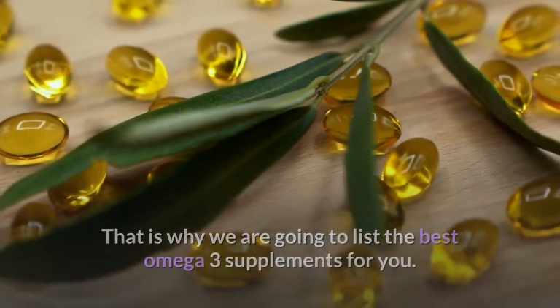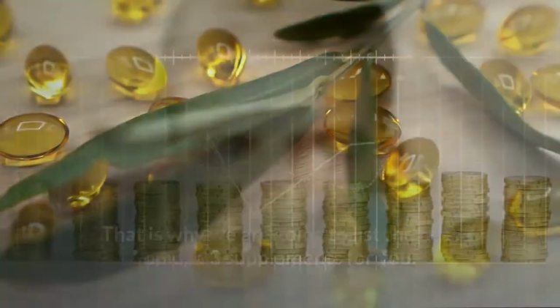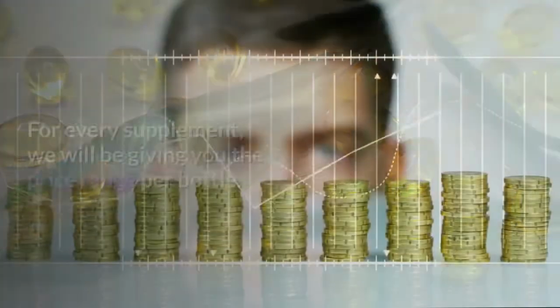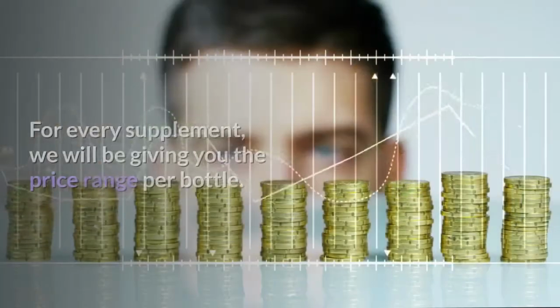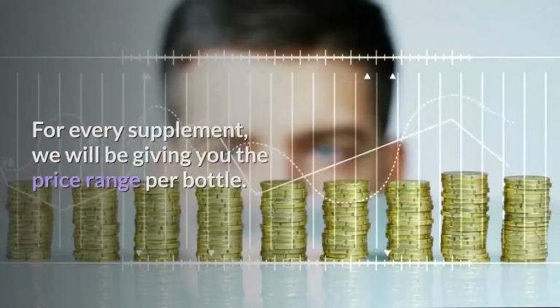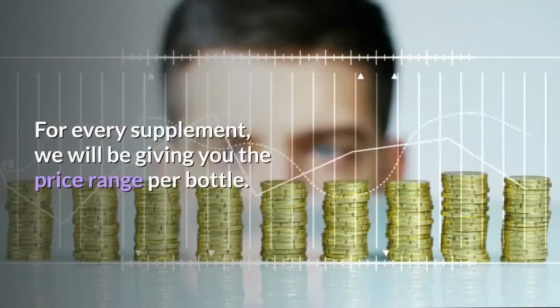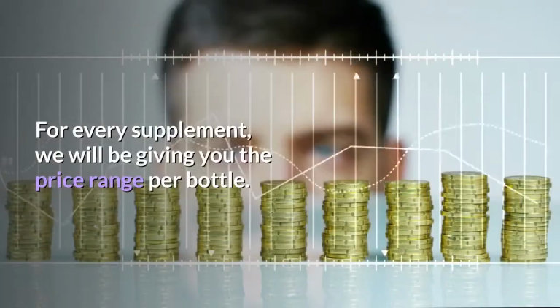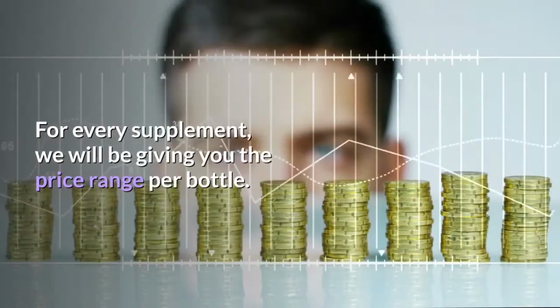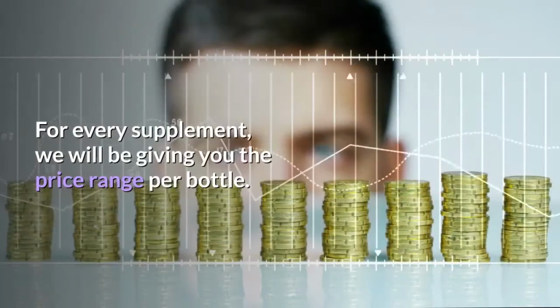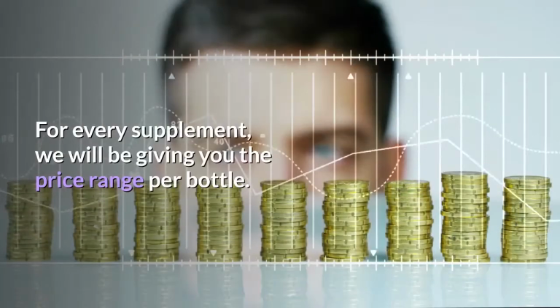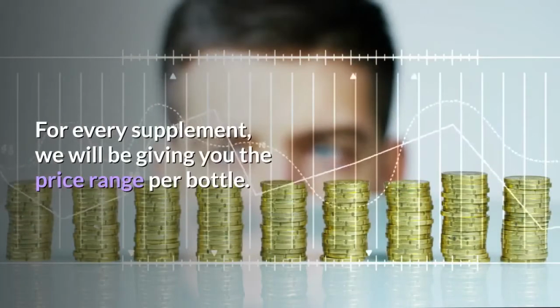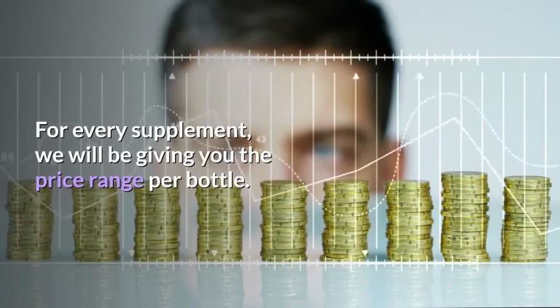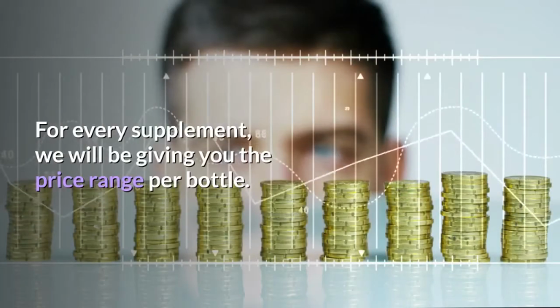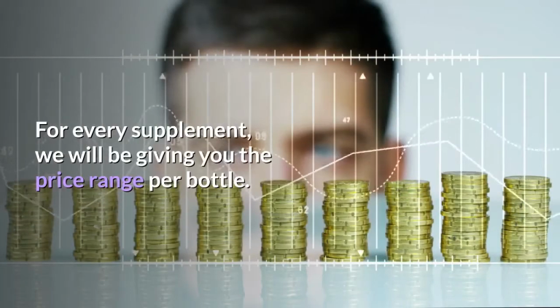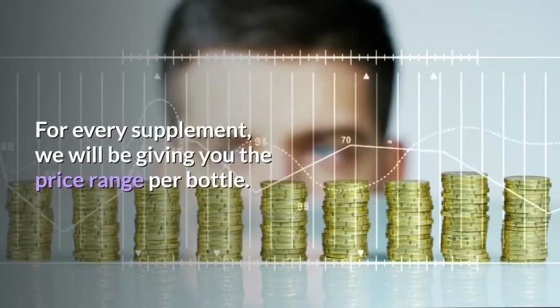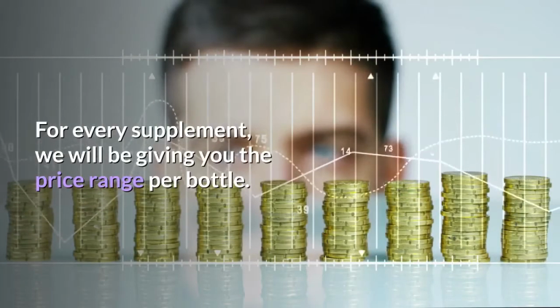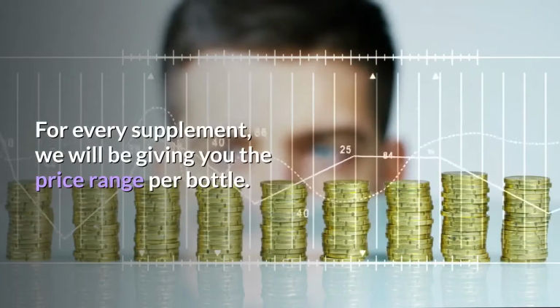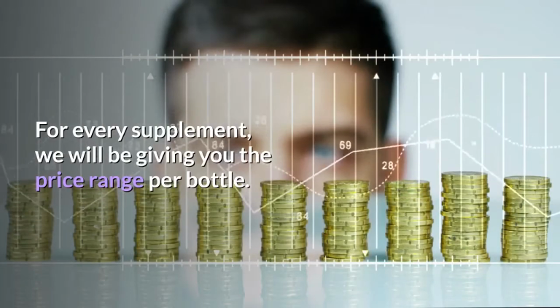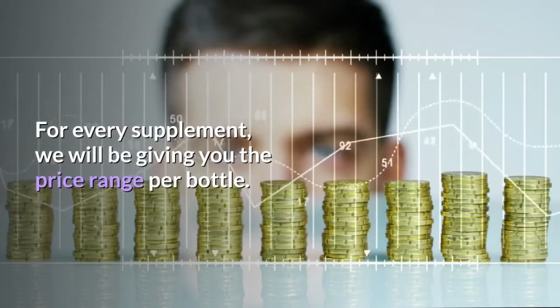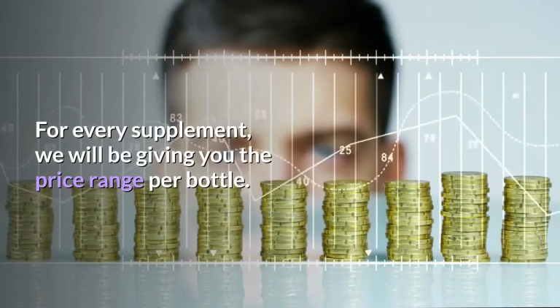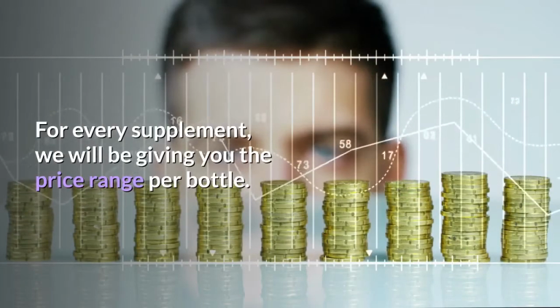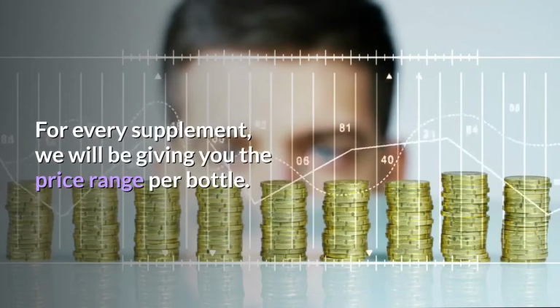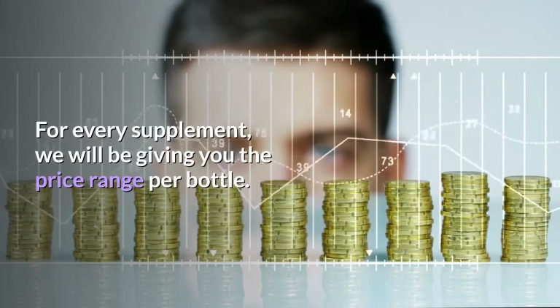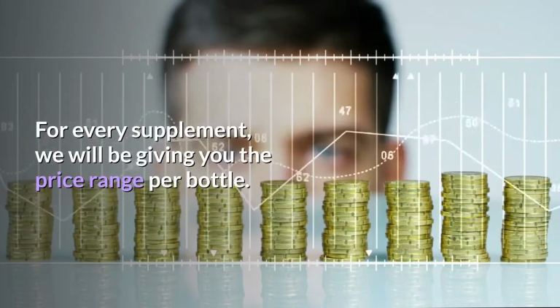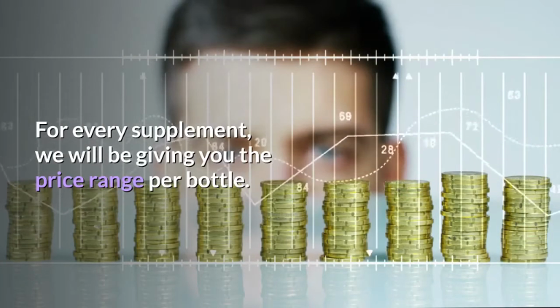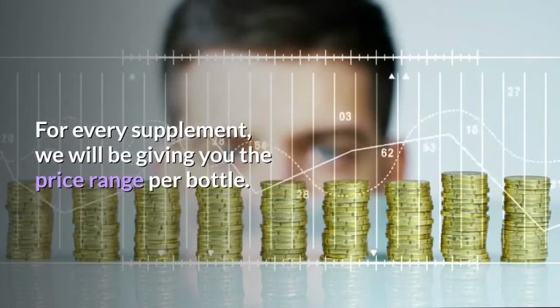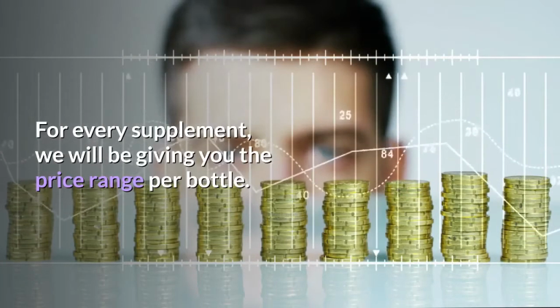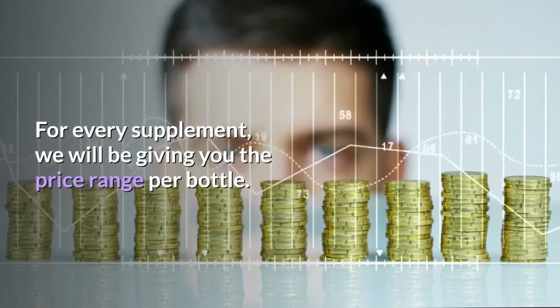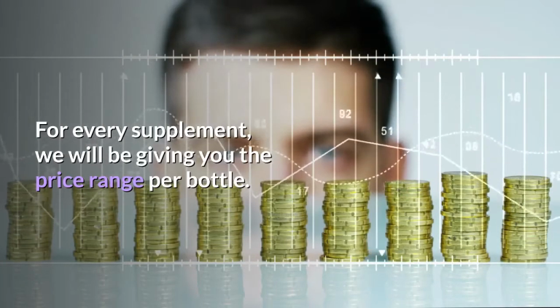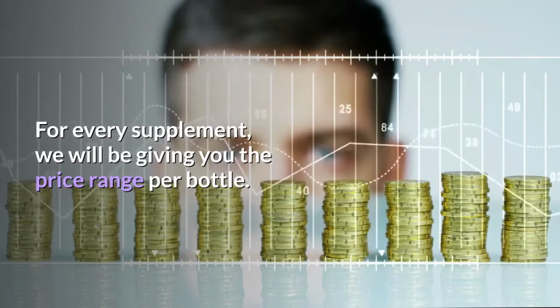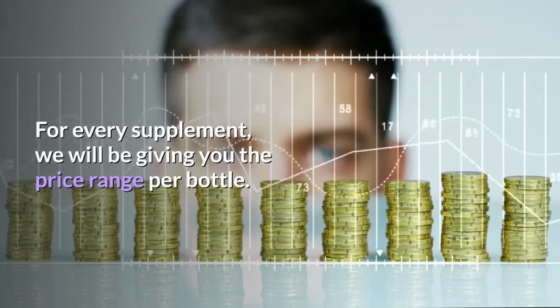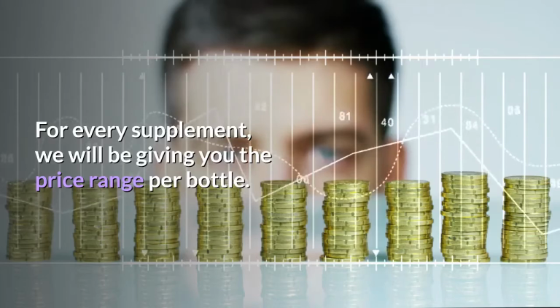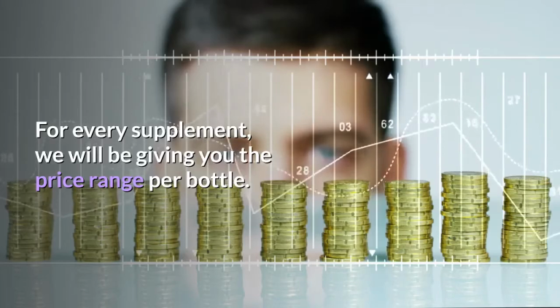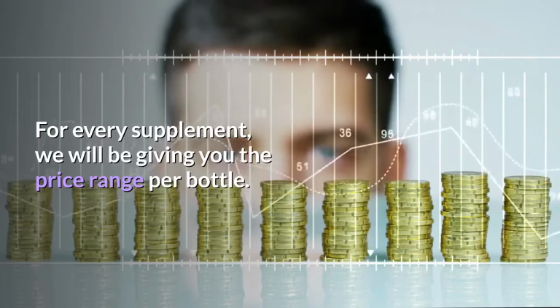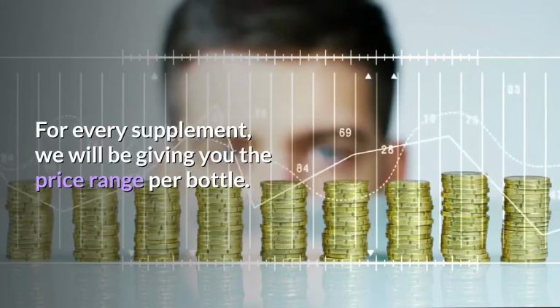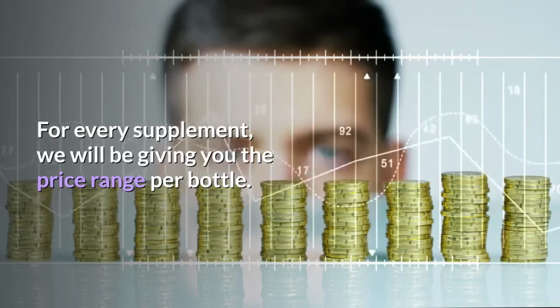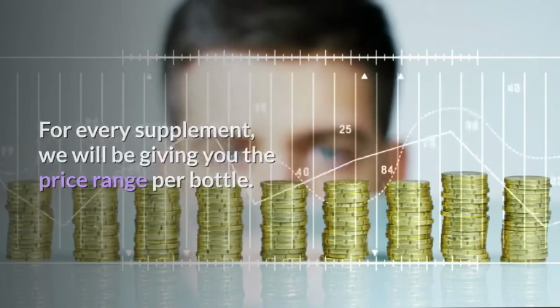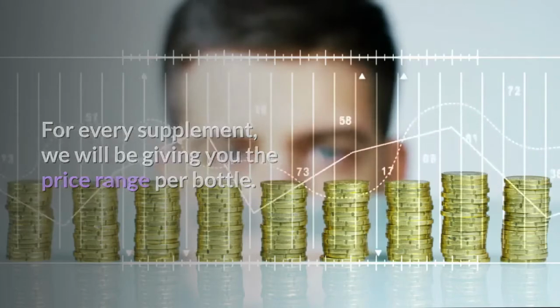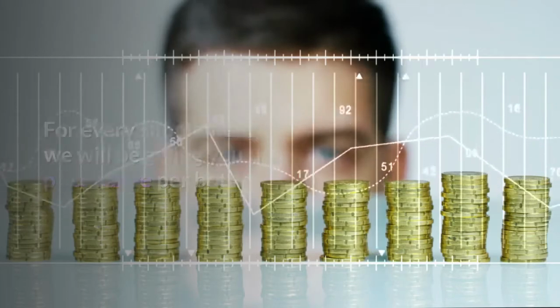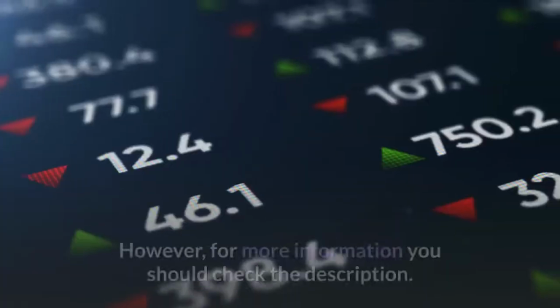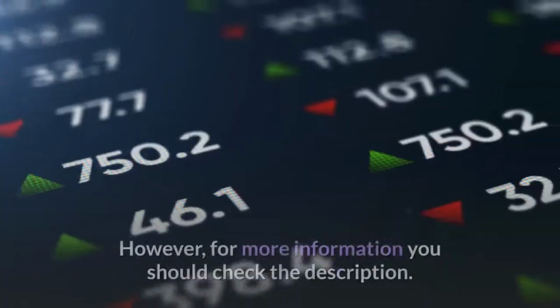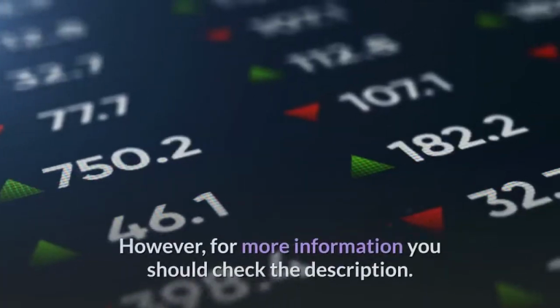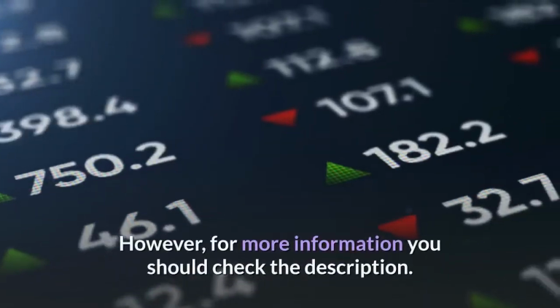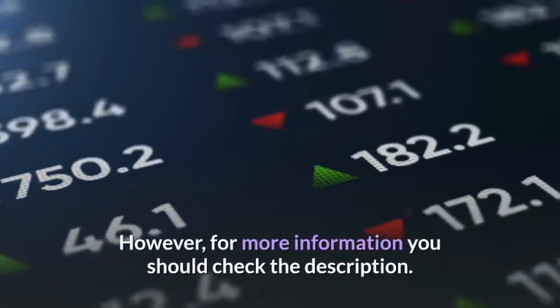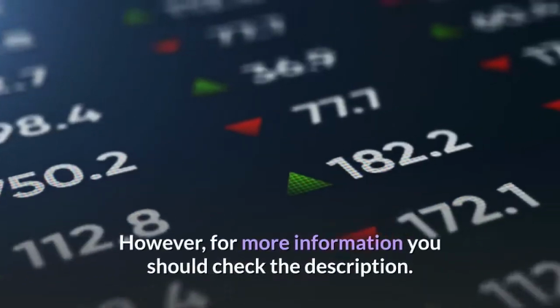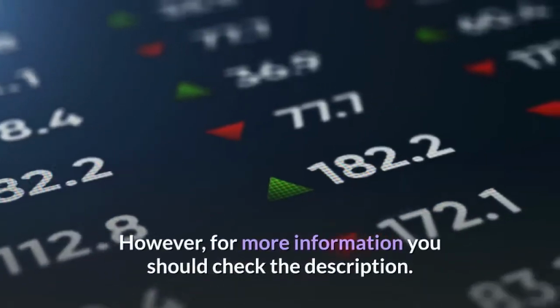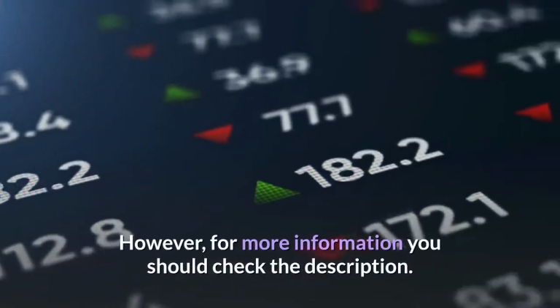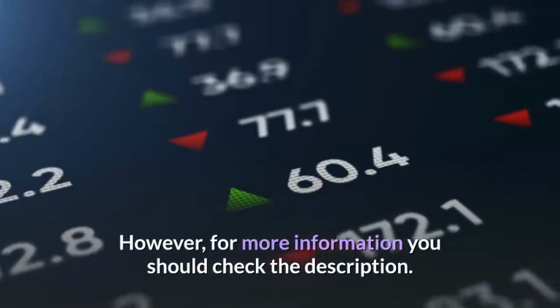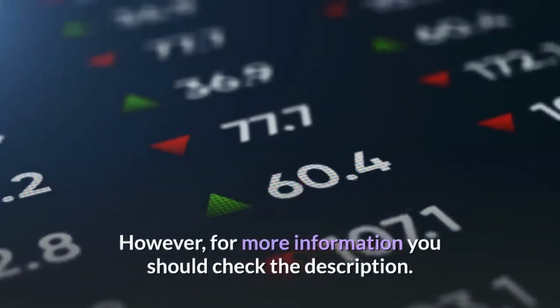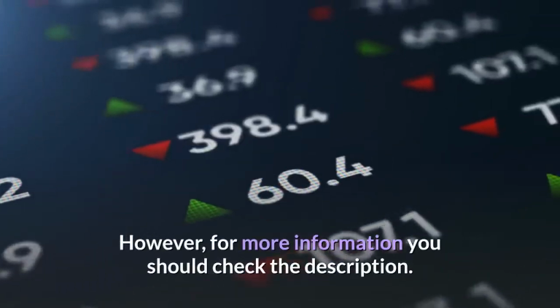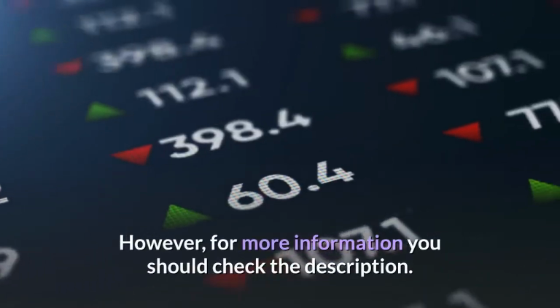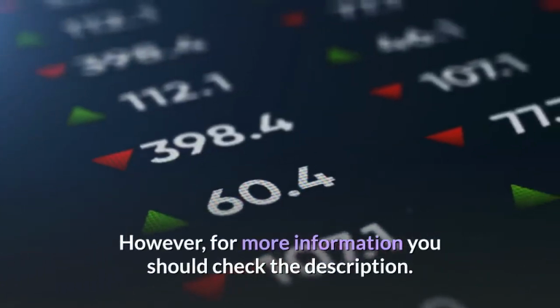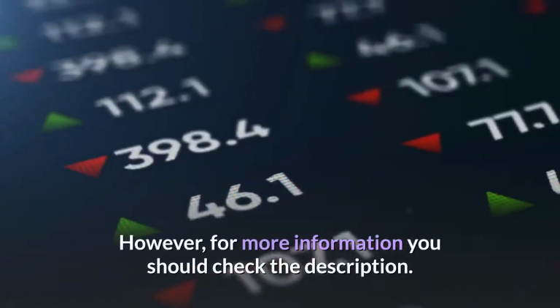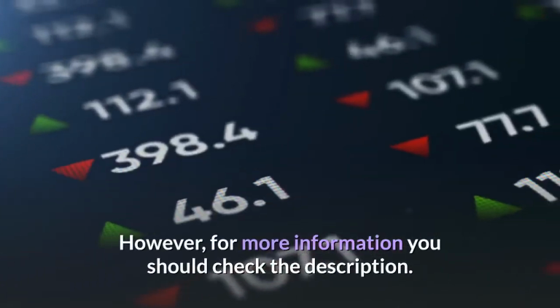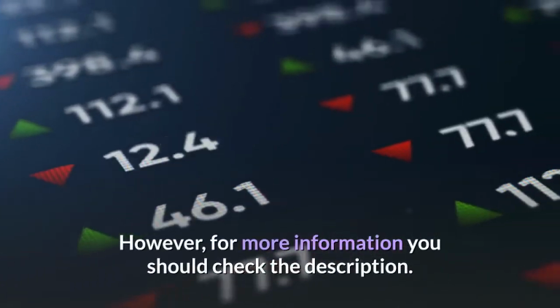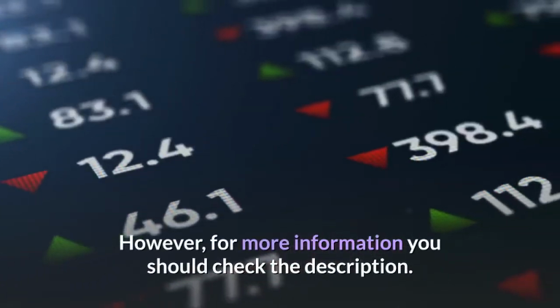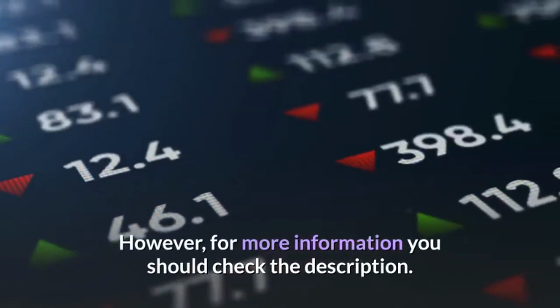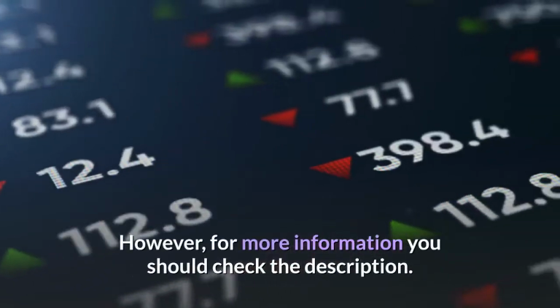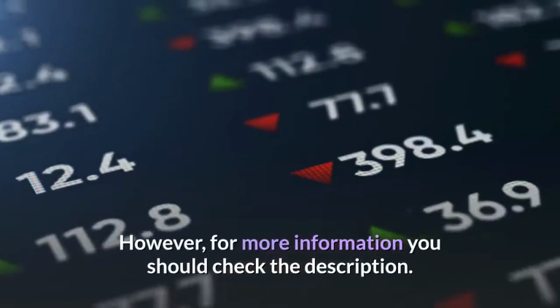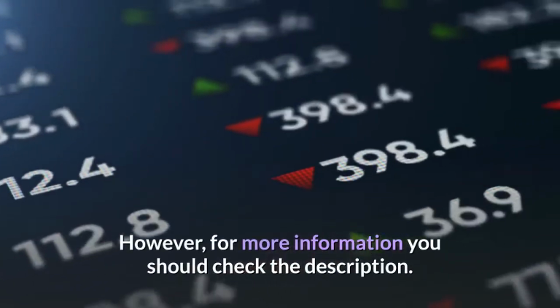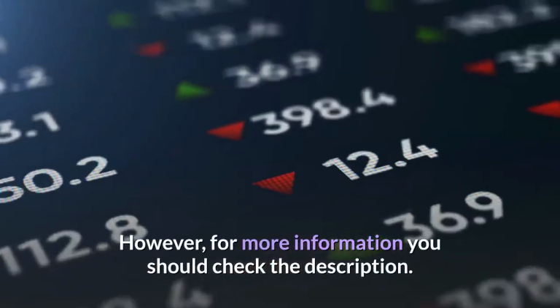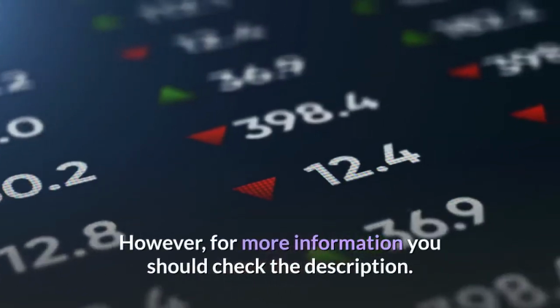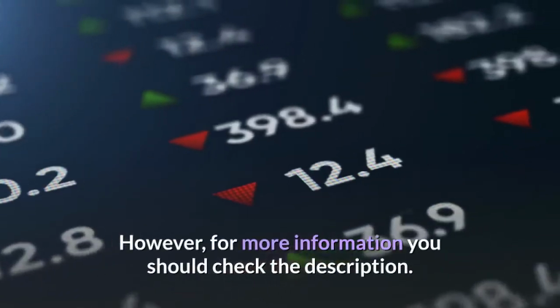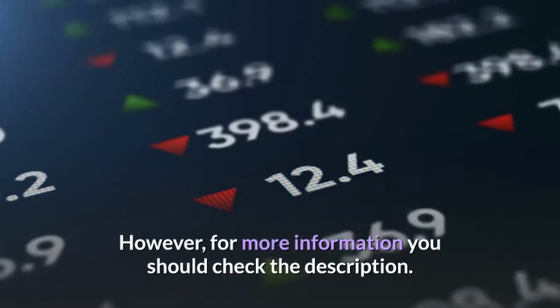For every supplement, we will be giving you the price range per bottle. However, for more information you should check the description.